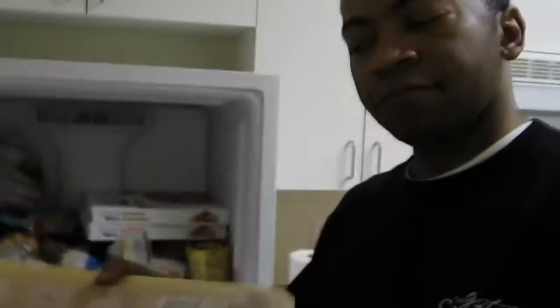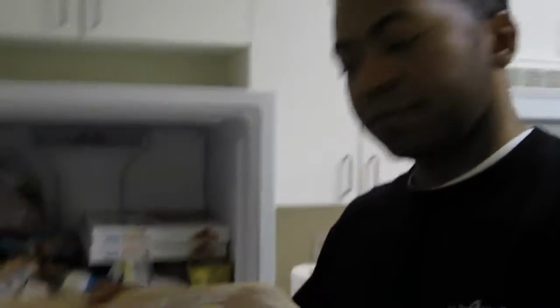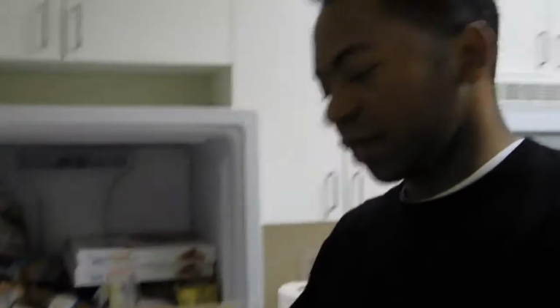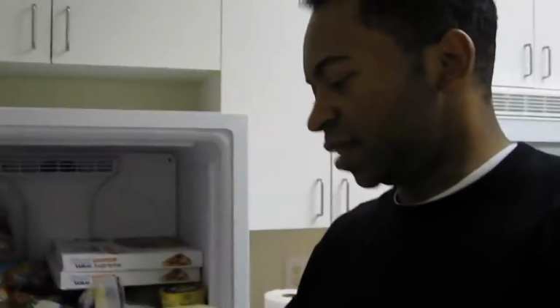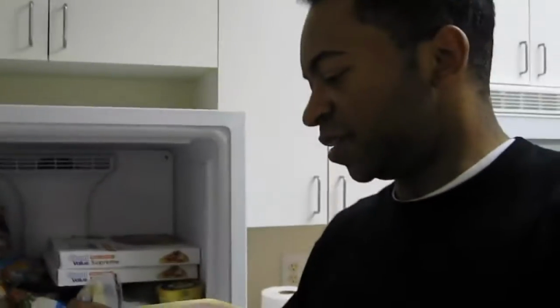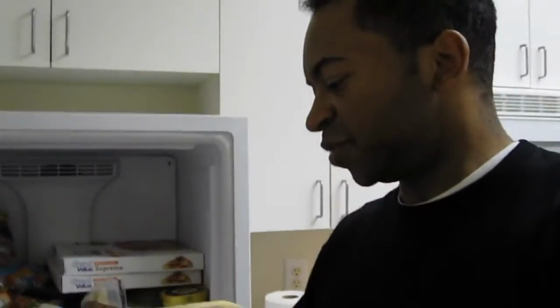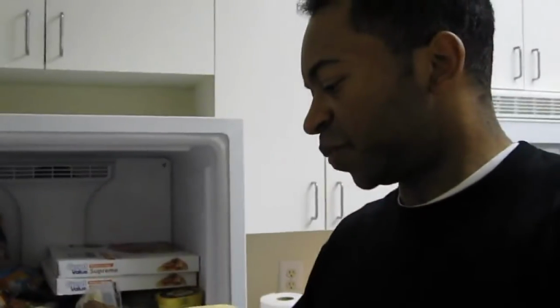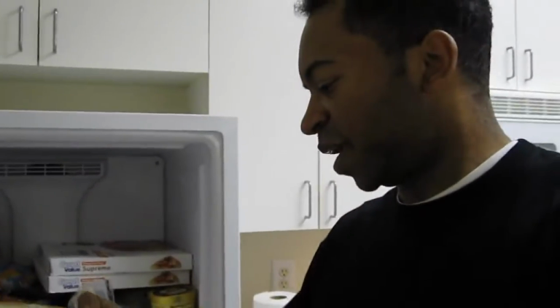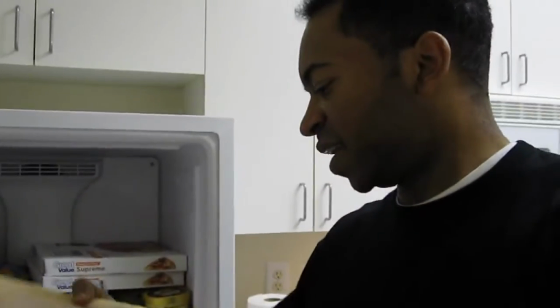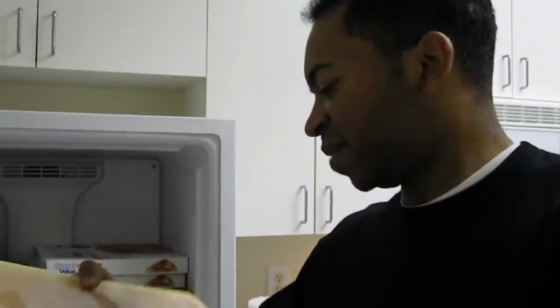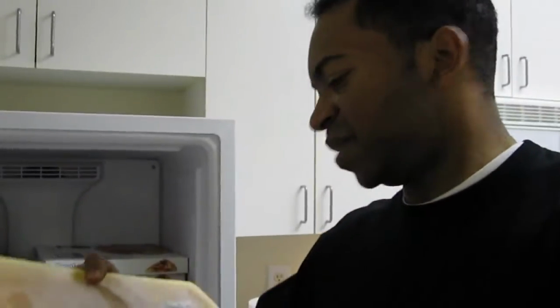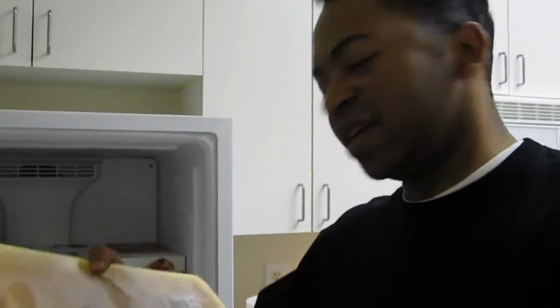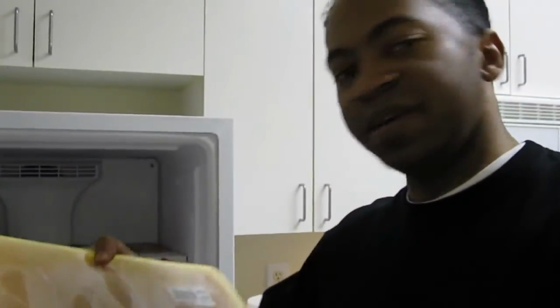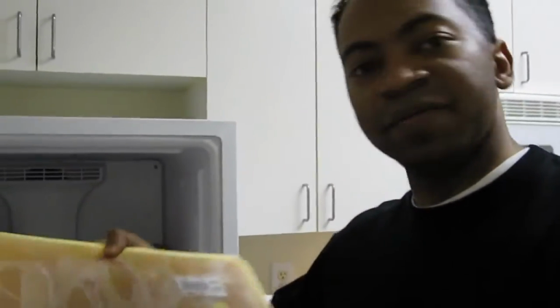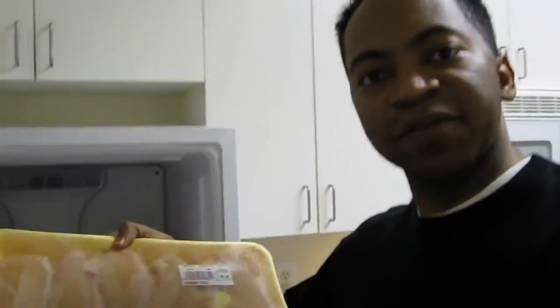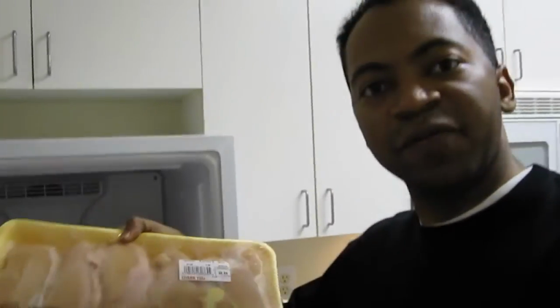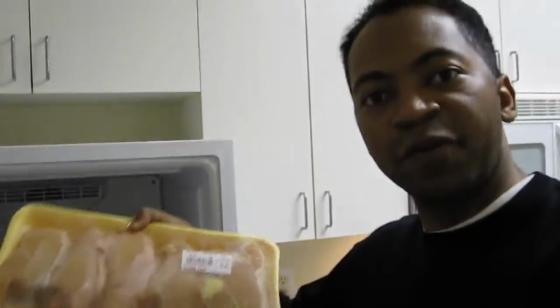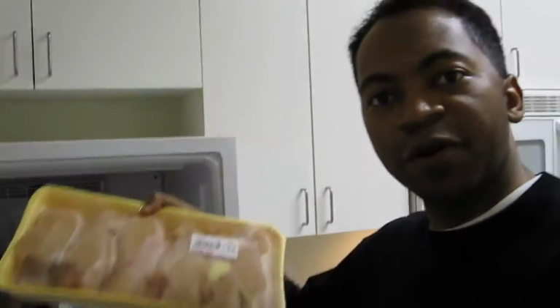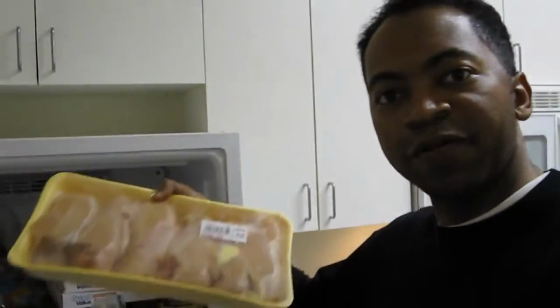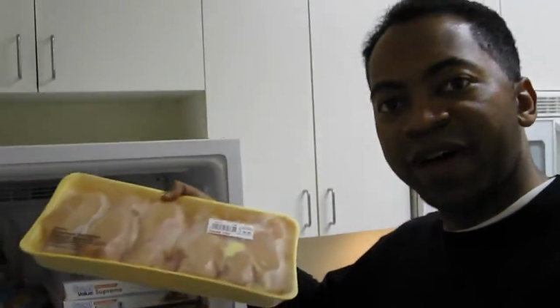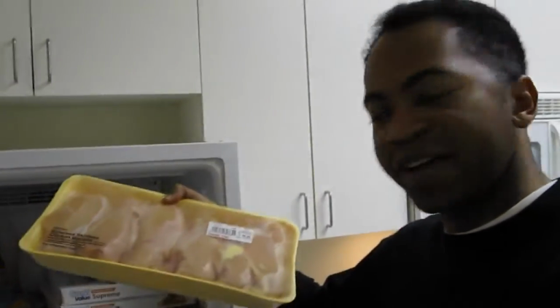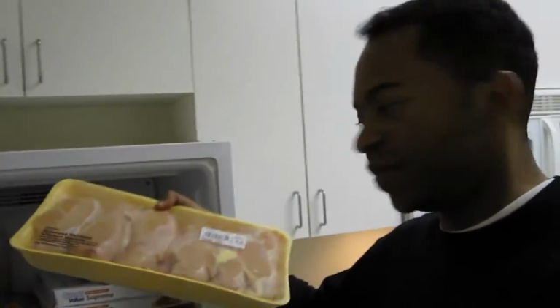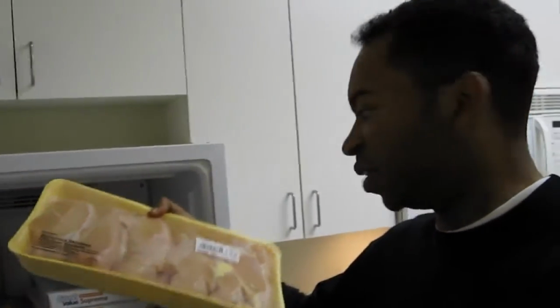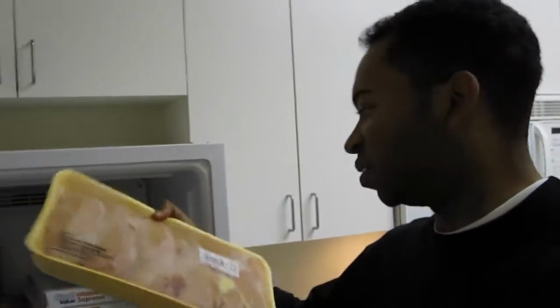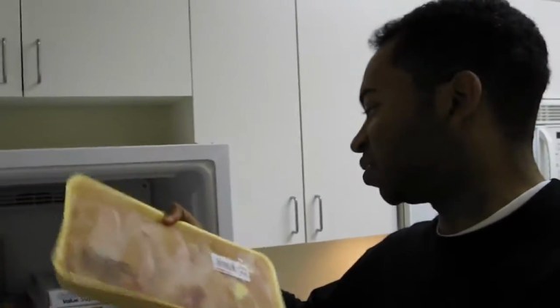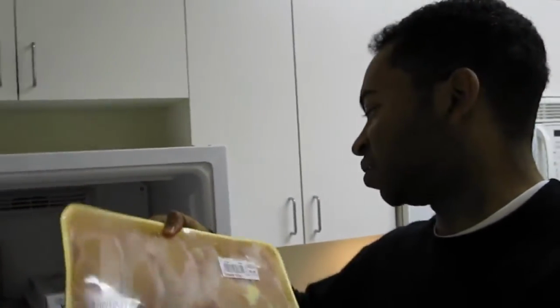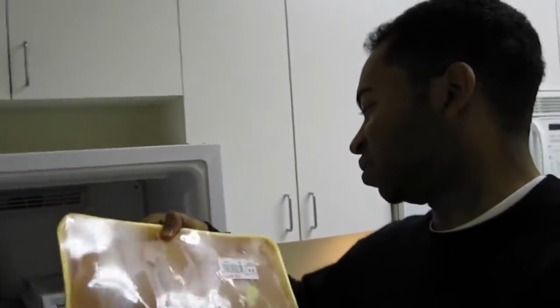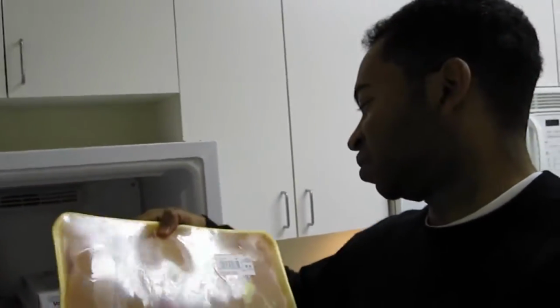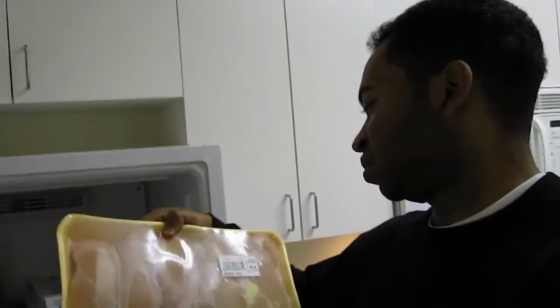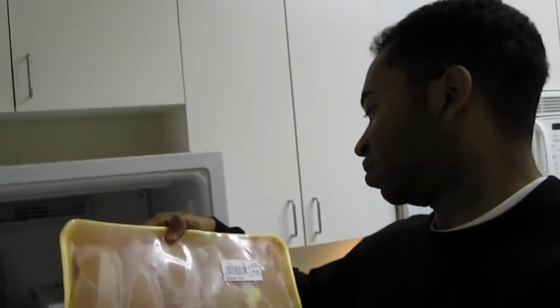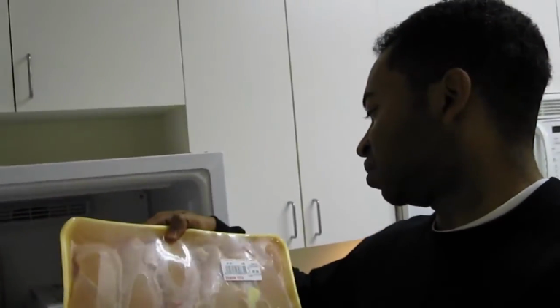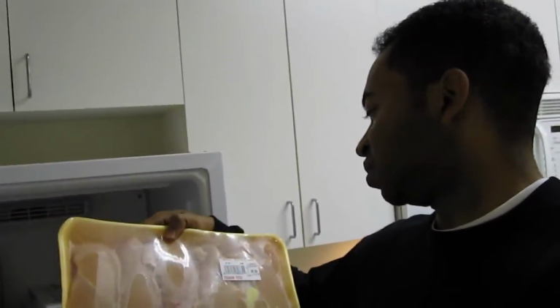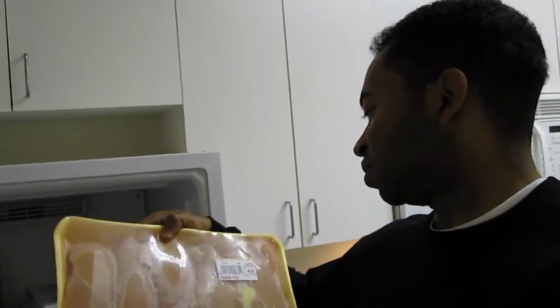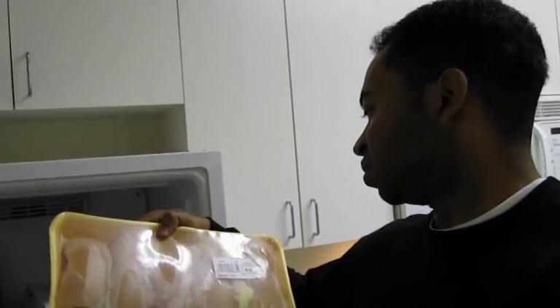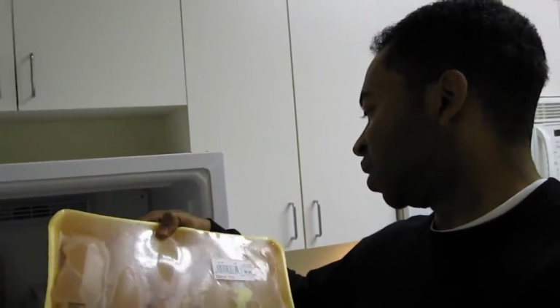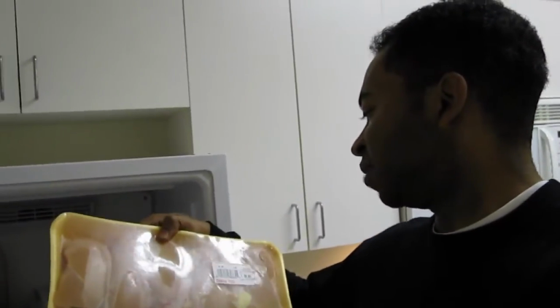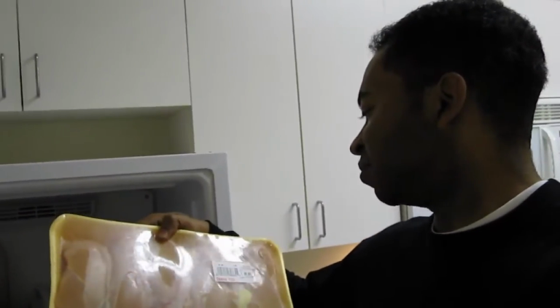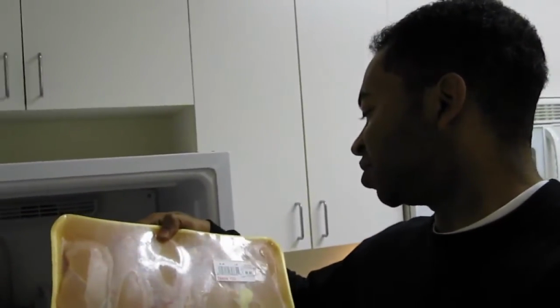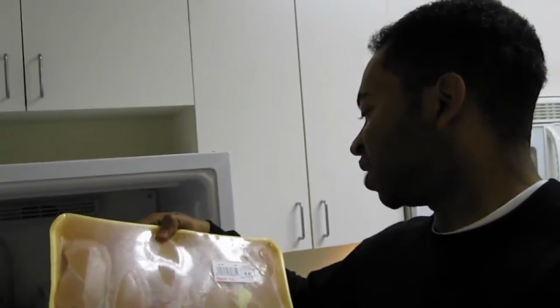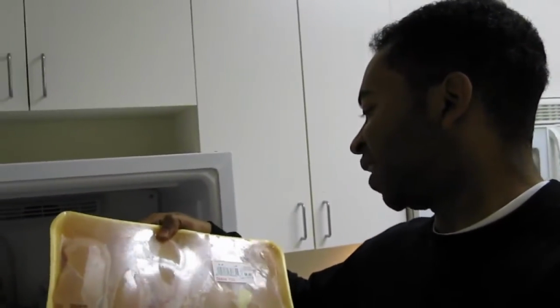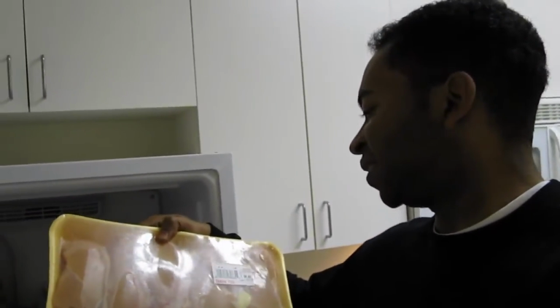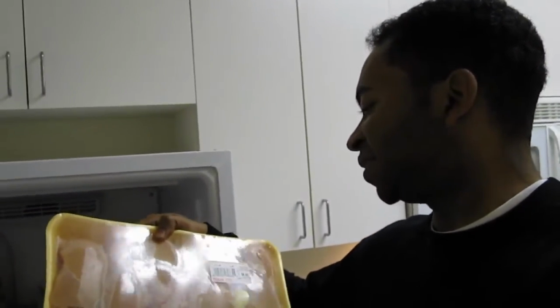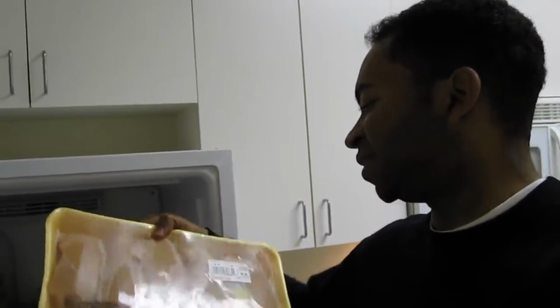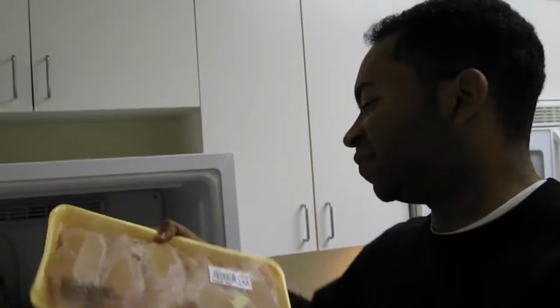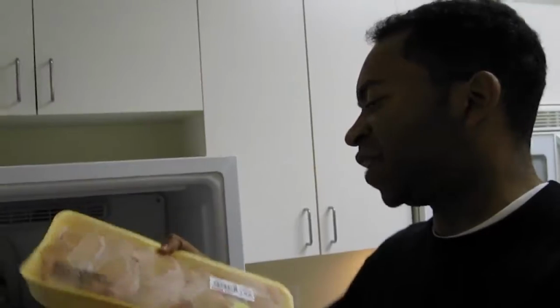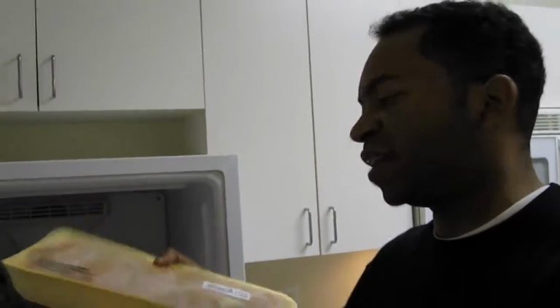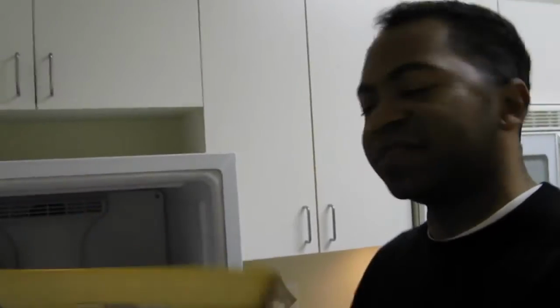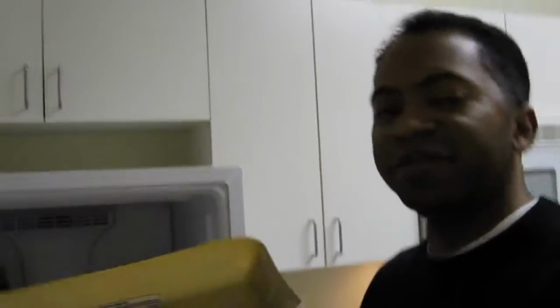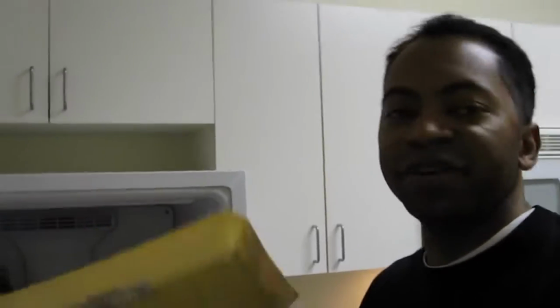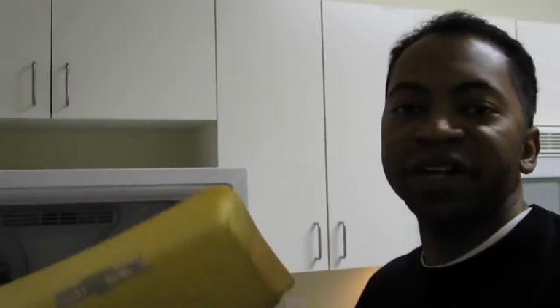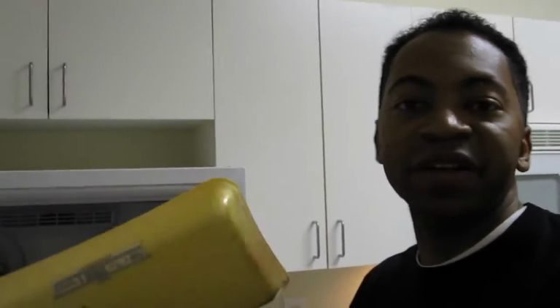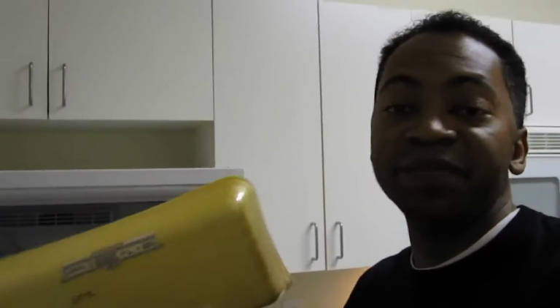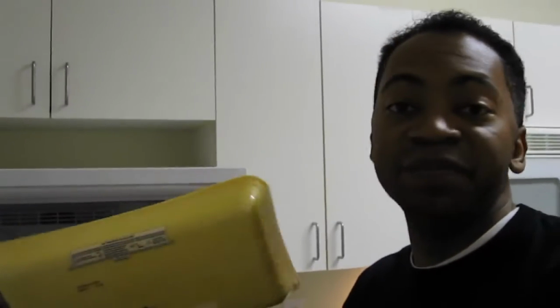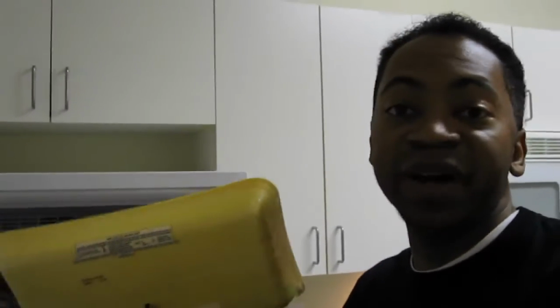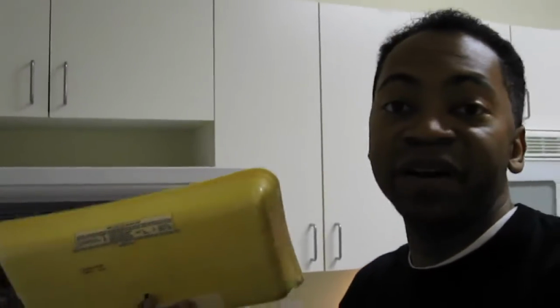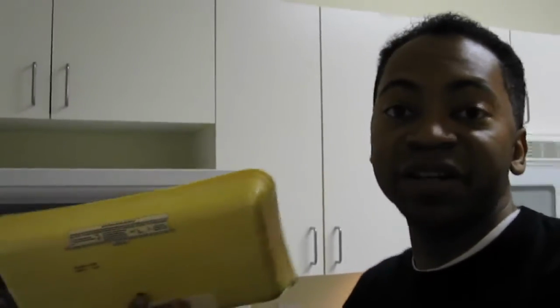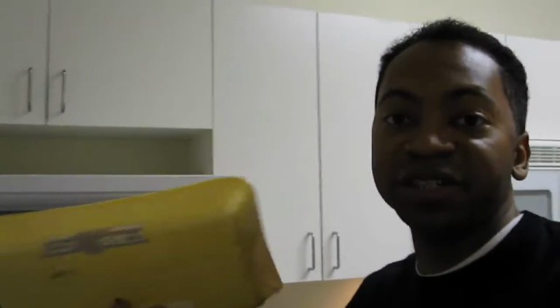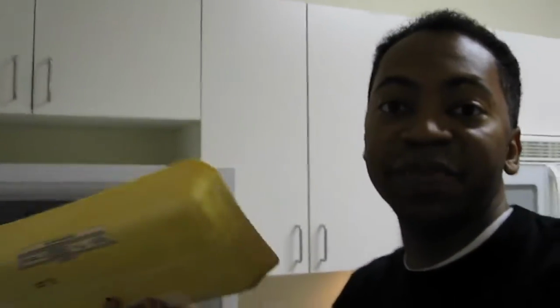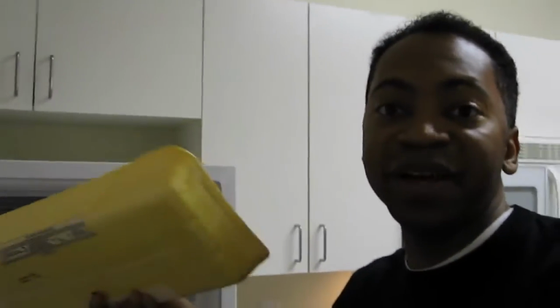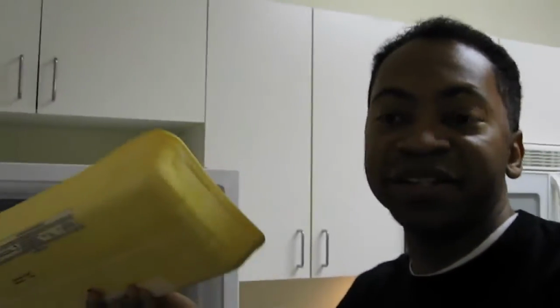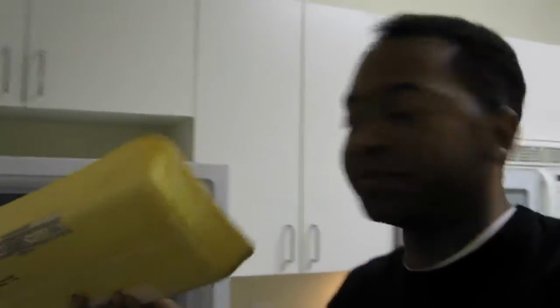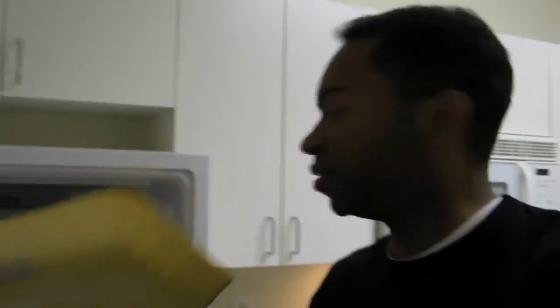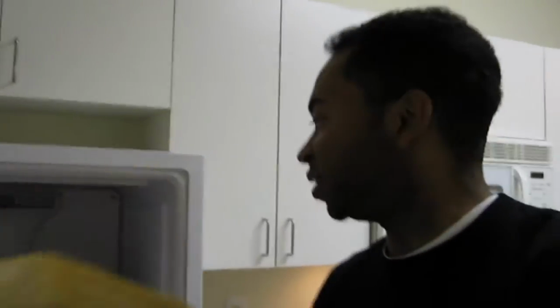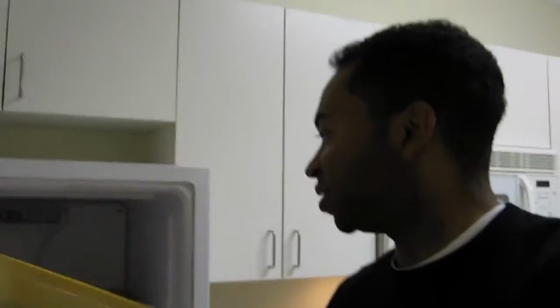I bought this, and this will probably get me four or five meals. And it was $8.65. So it would have been better to just buy two of these.